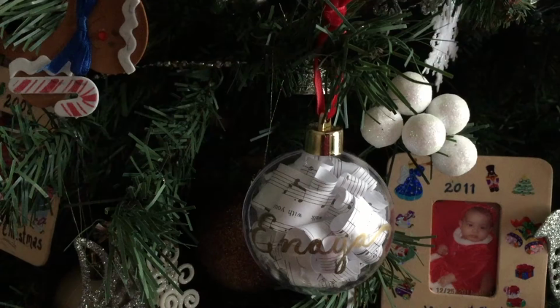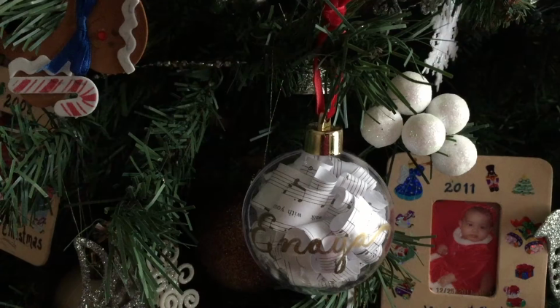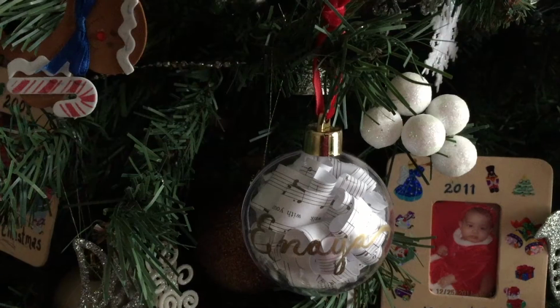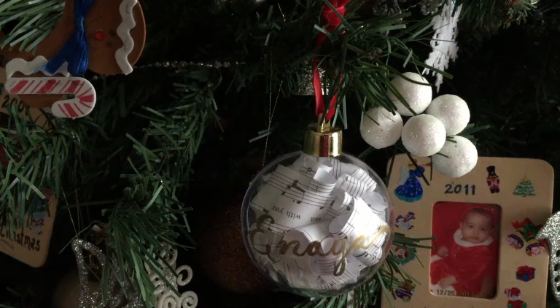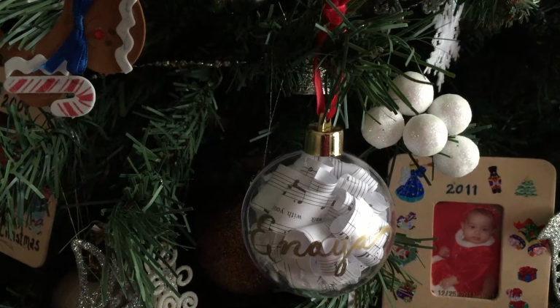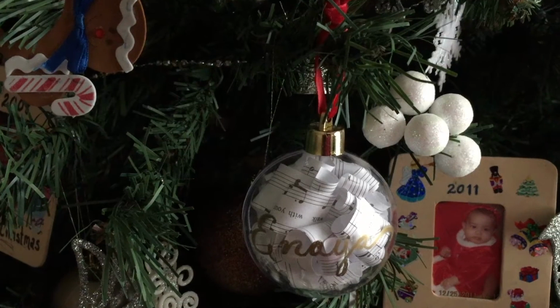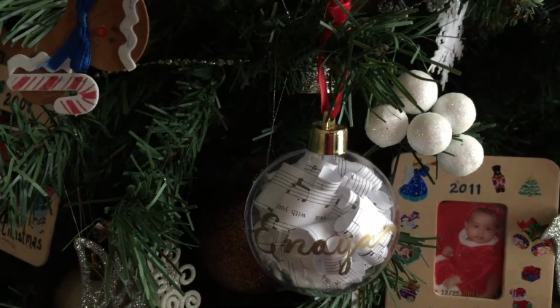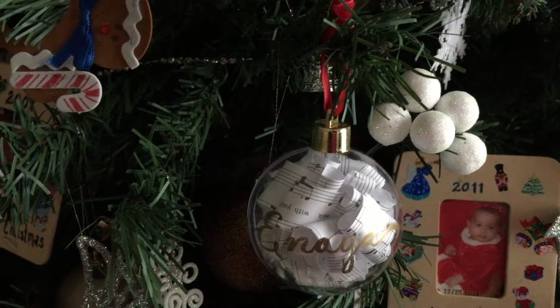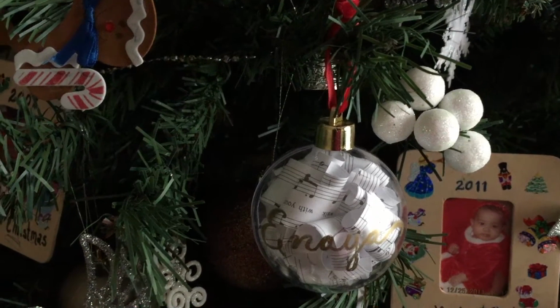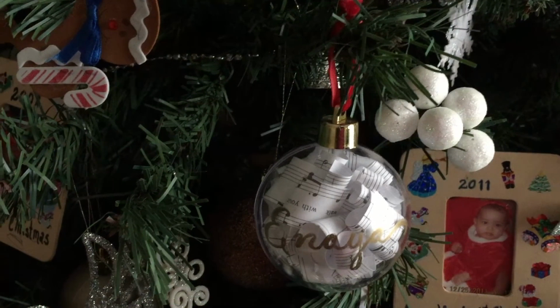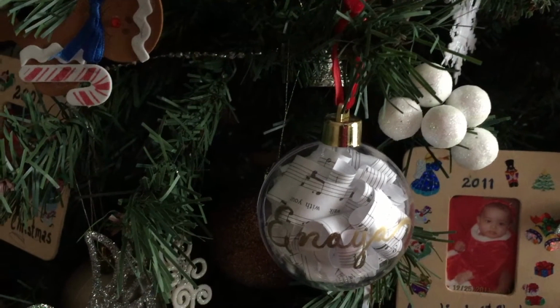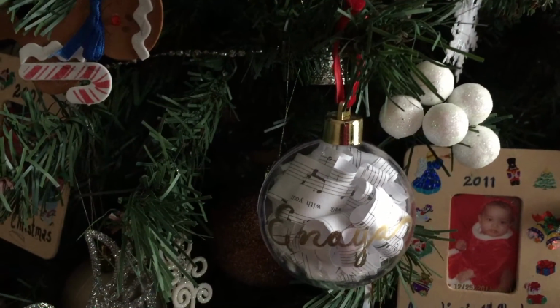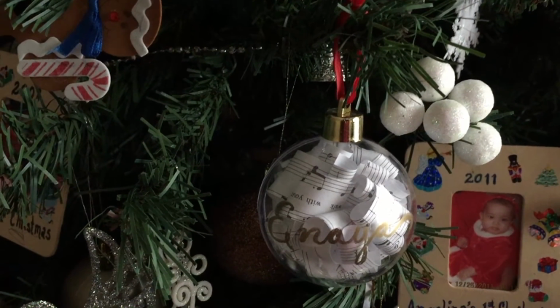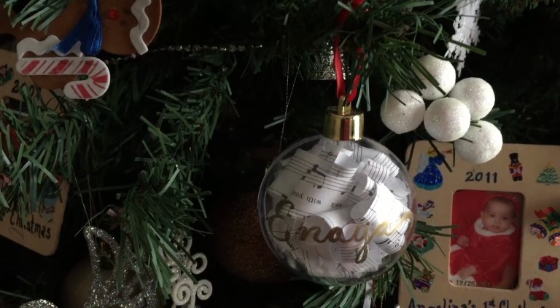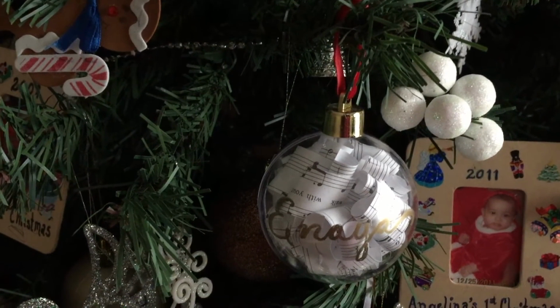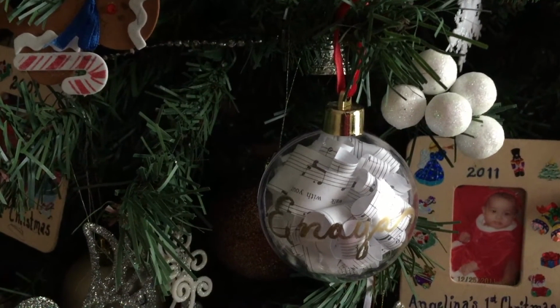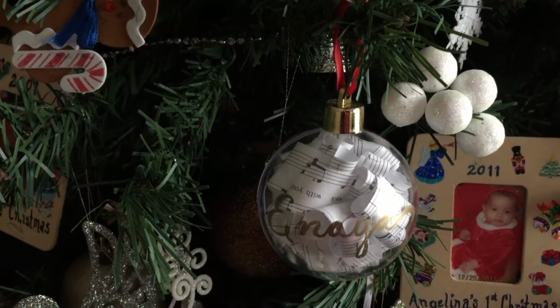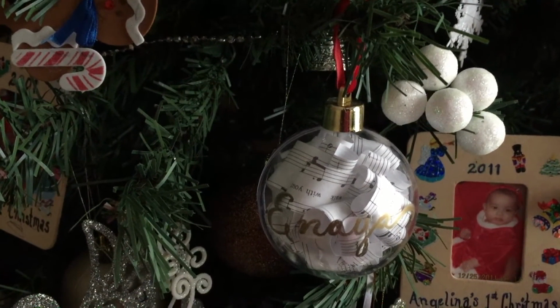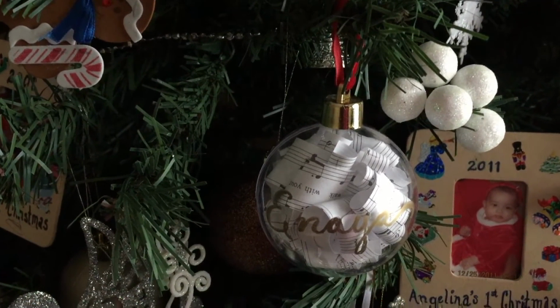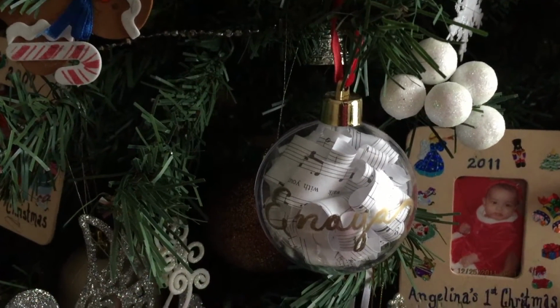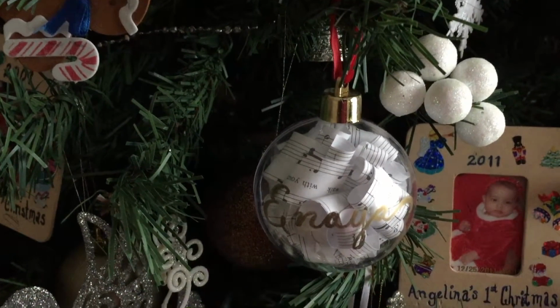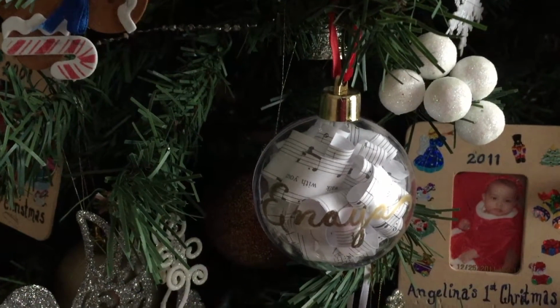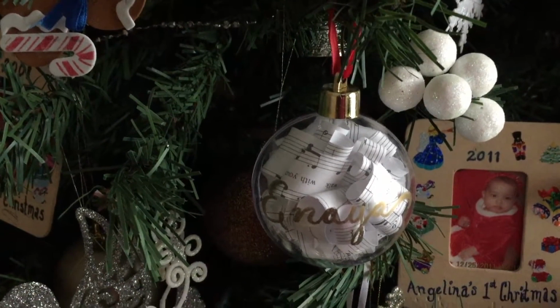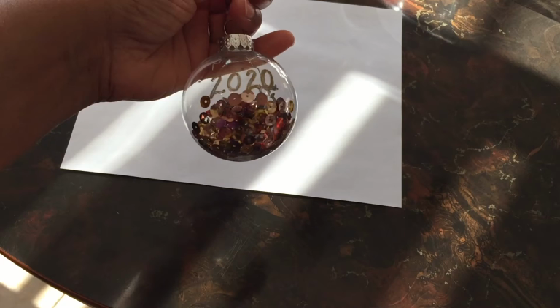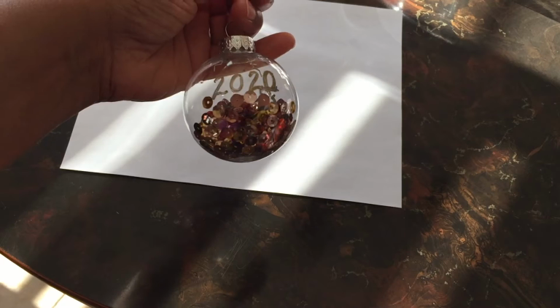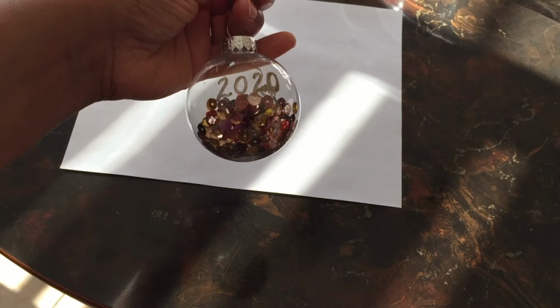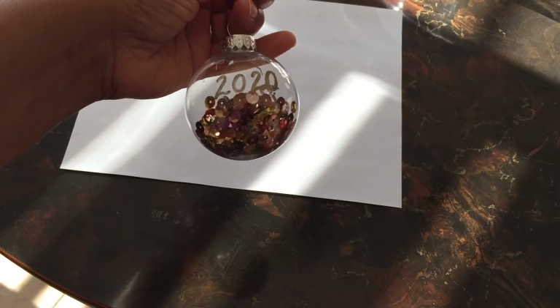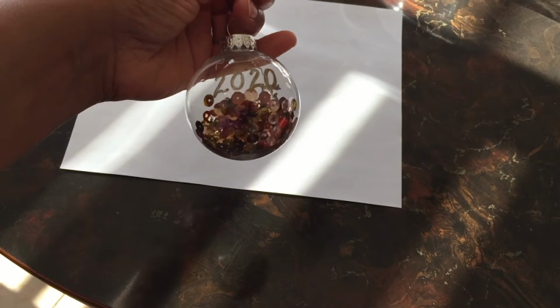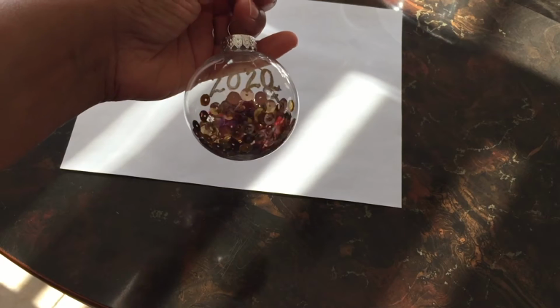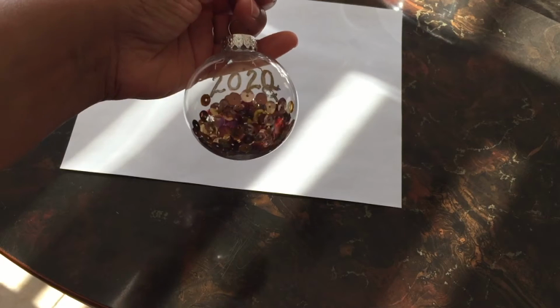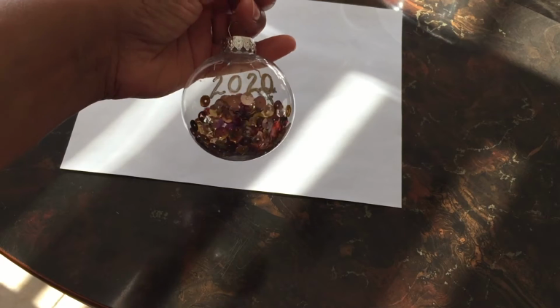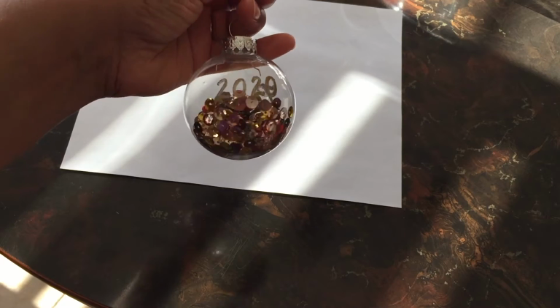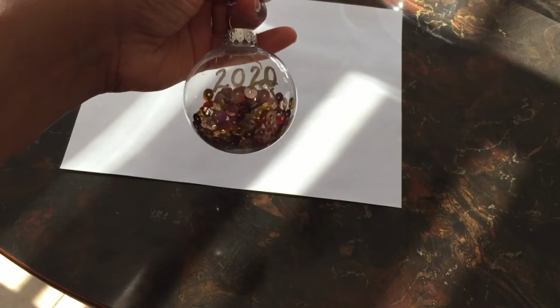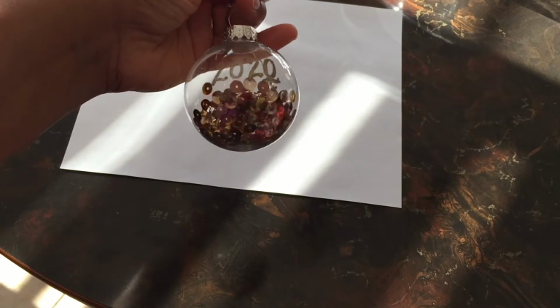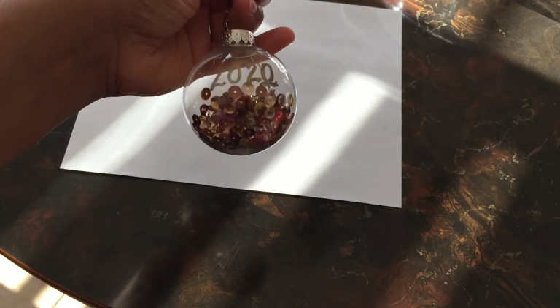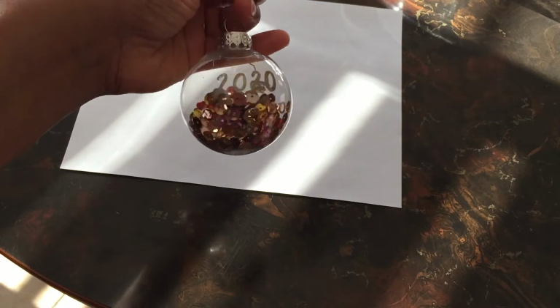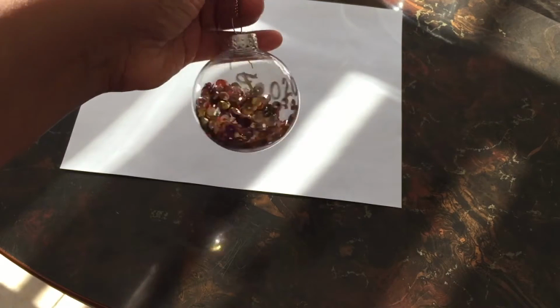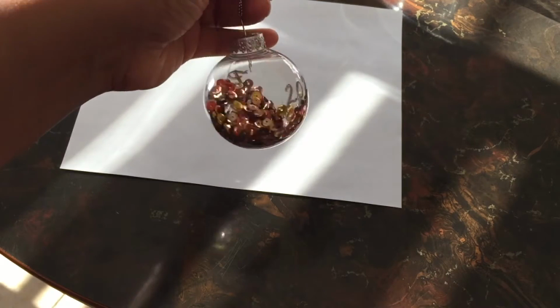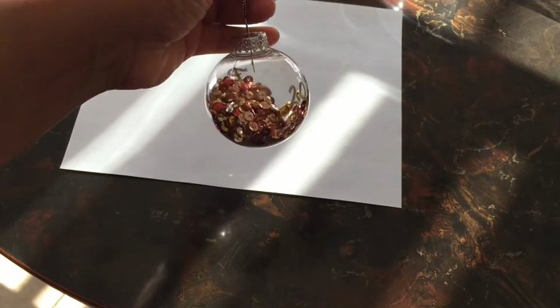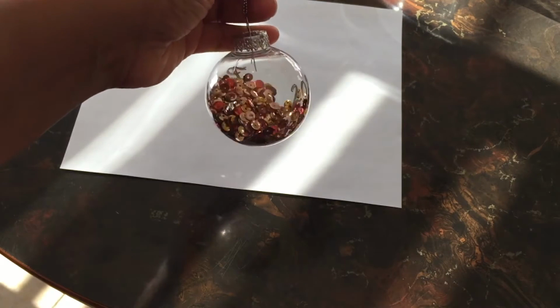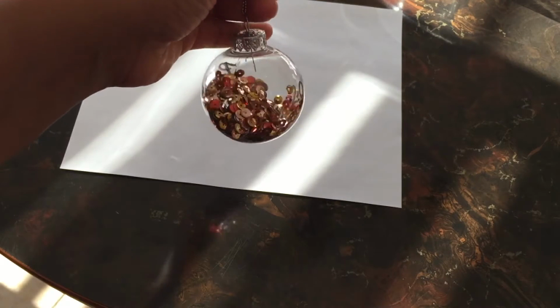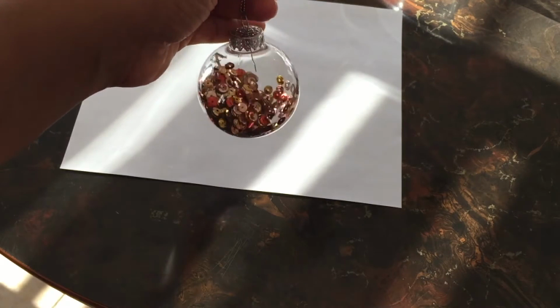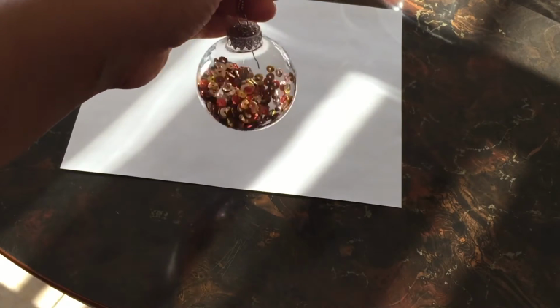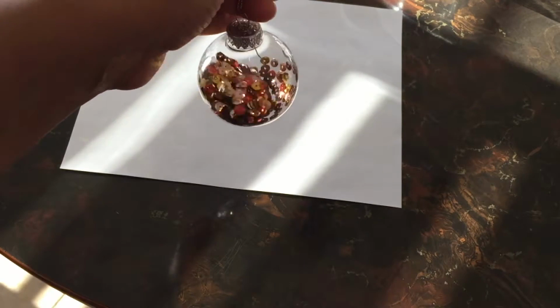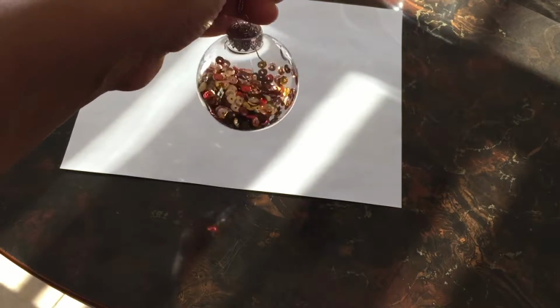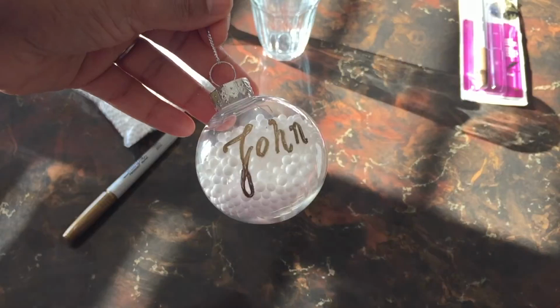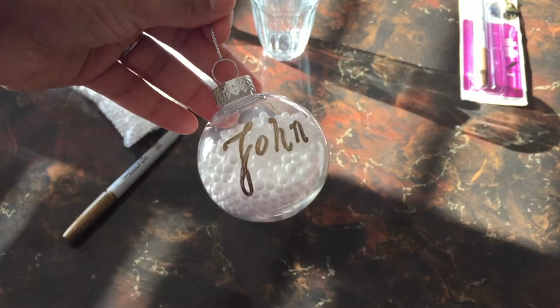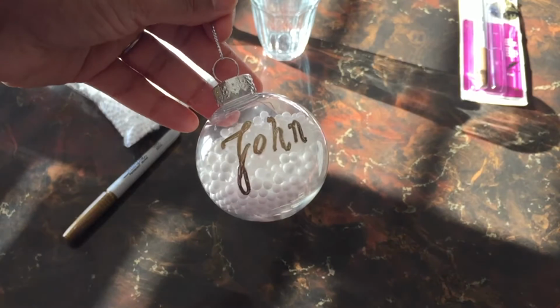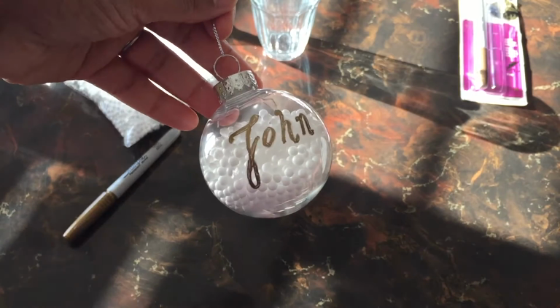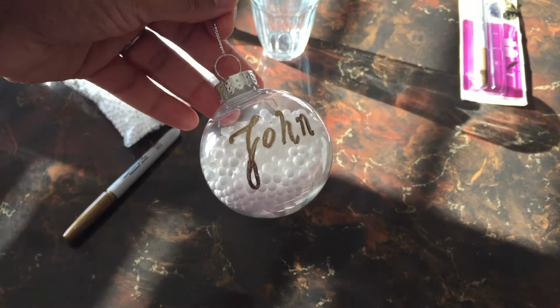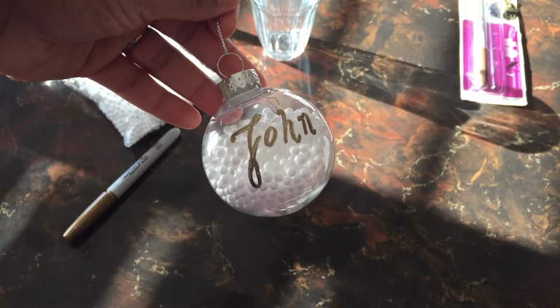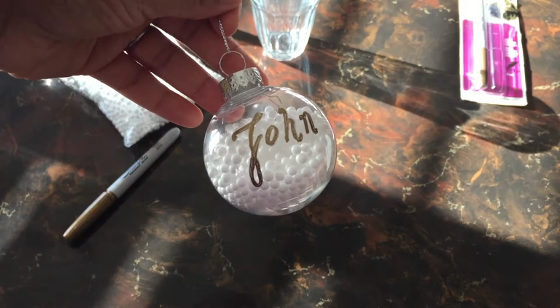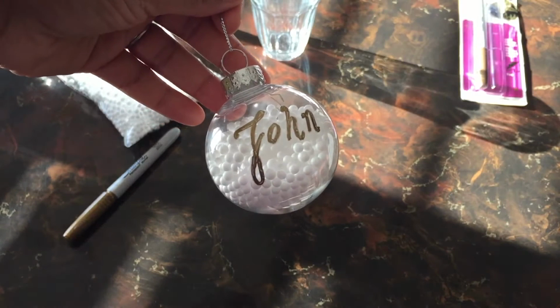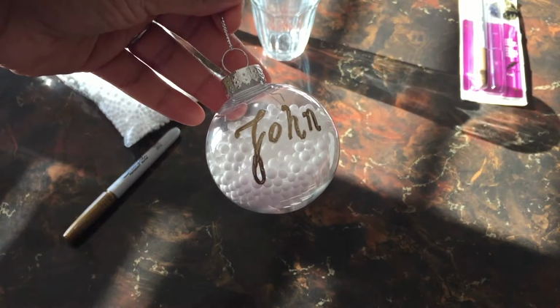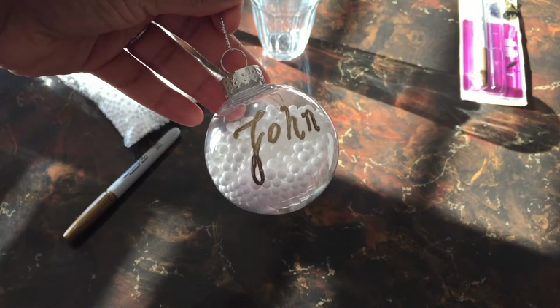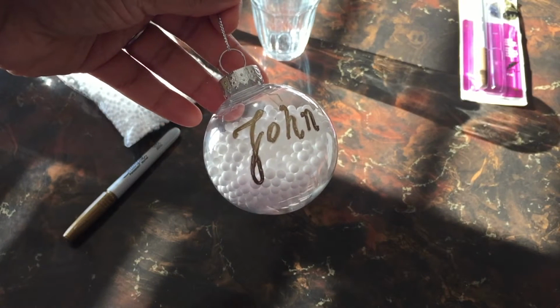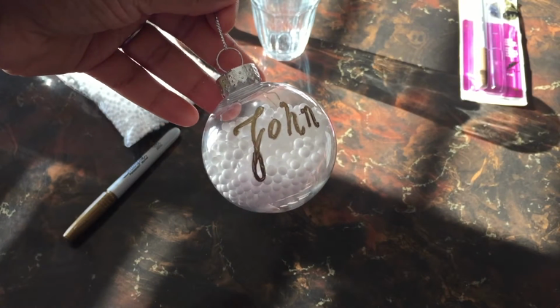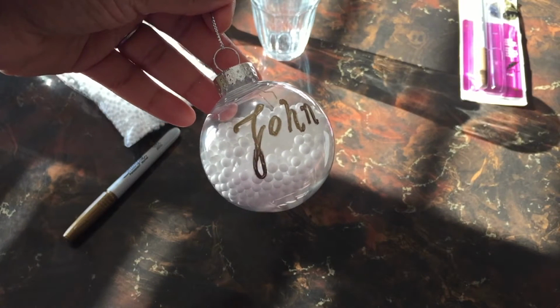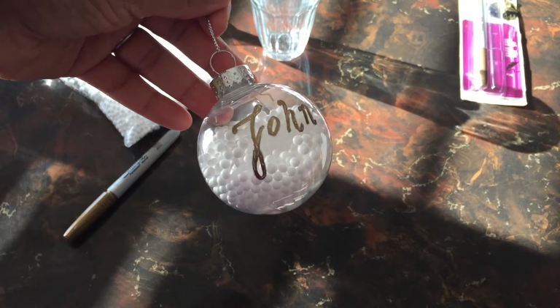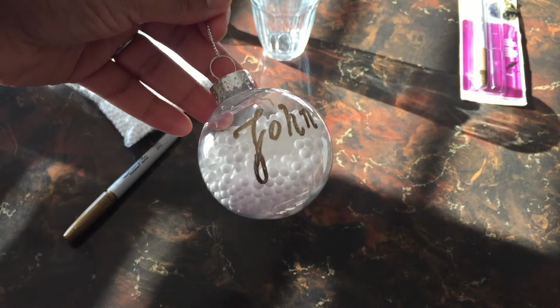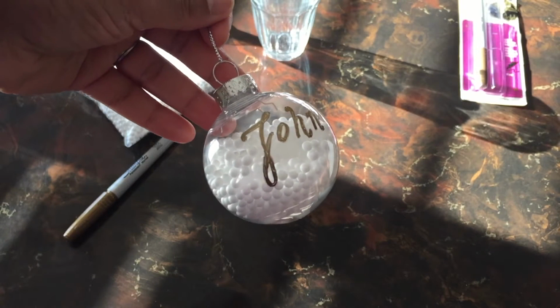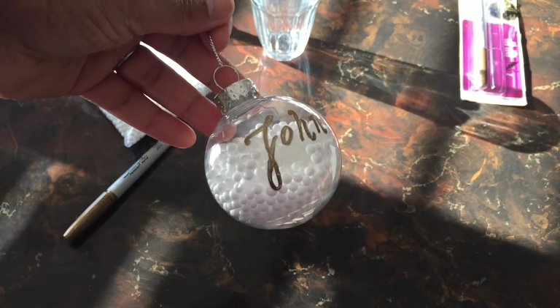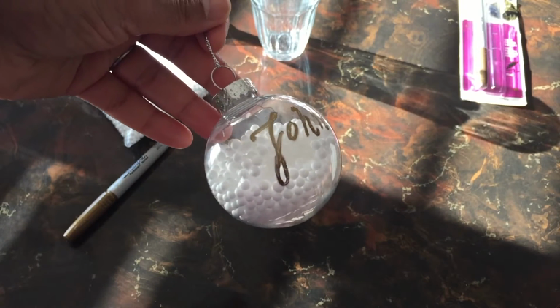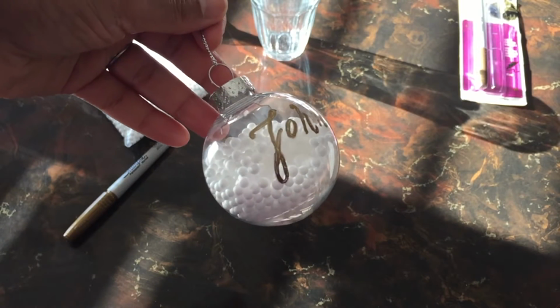I'm going to show you five ornaments that you can make yourself, and best of all it'll leave your recipients feeling special this Christmas.